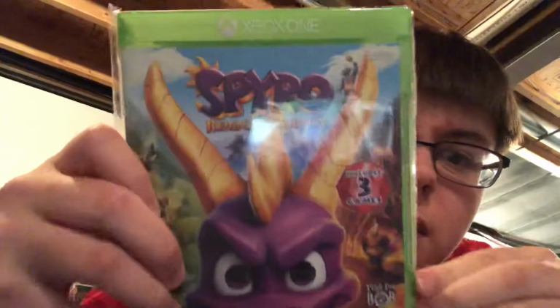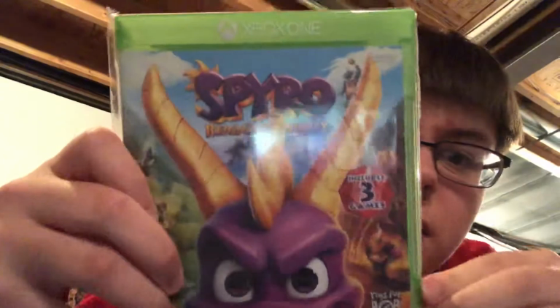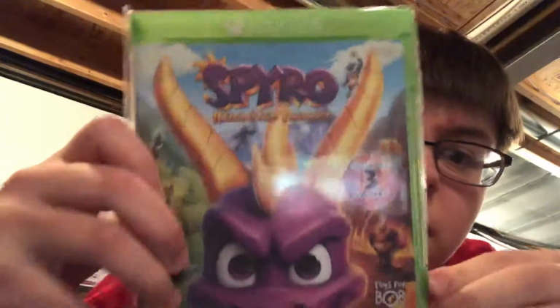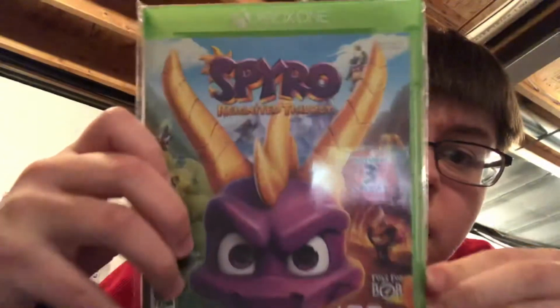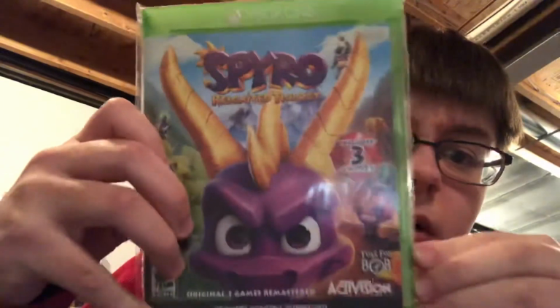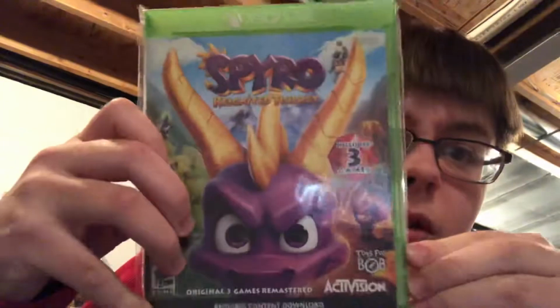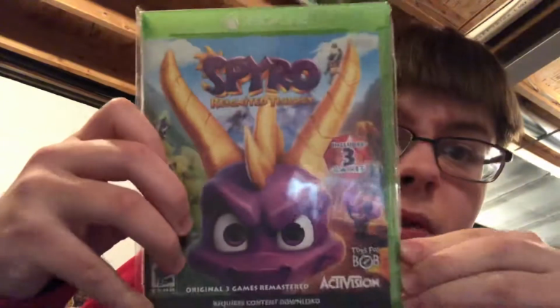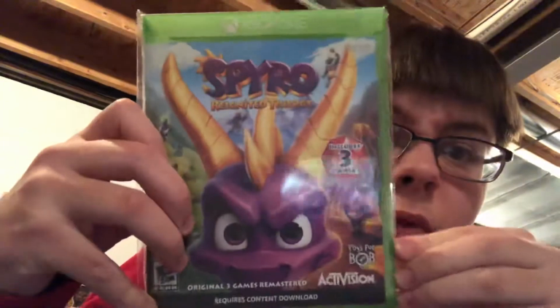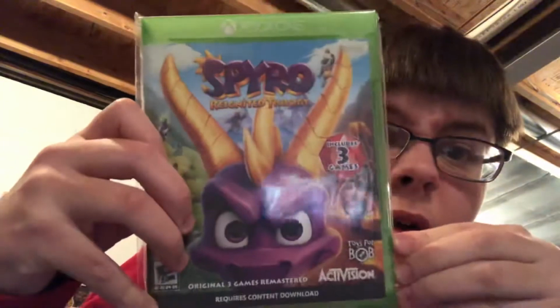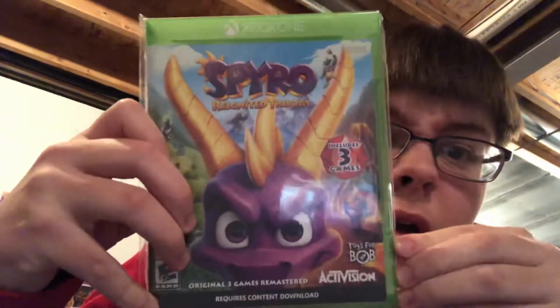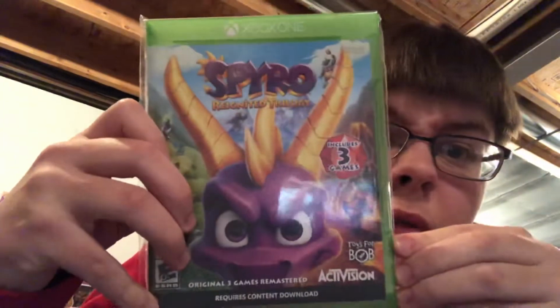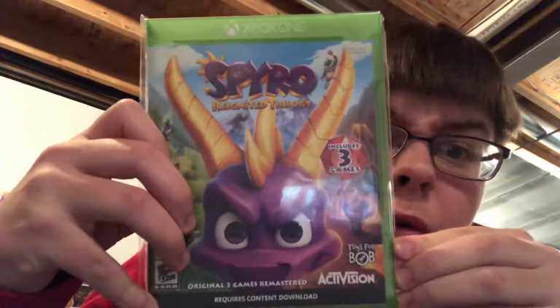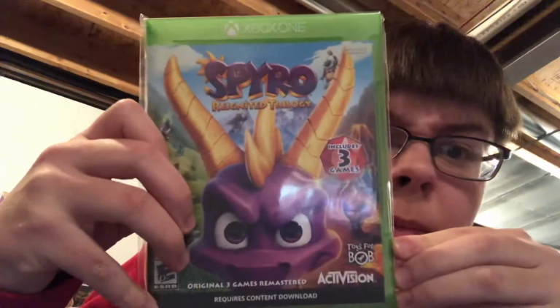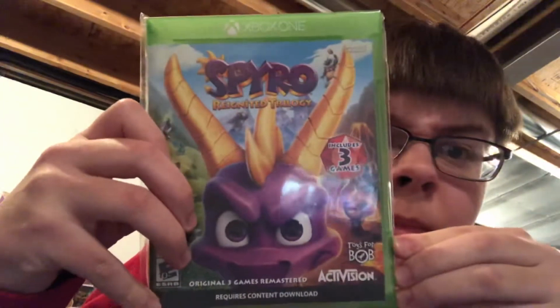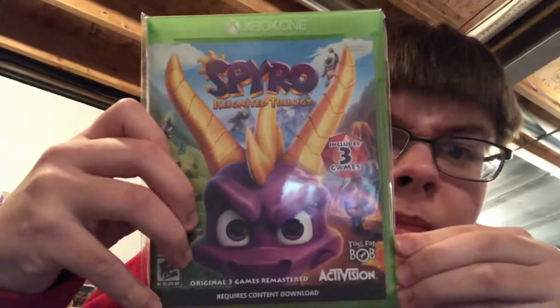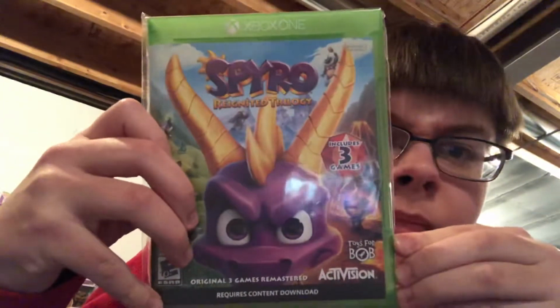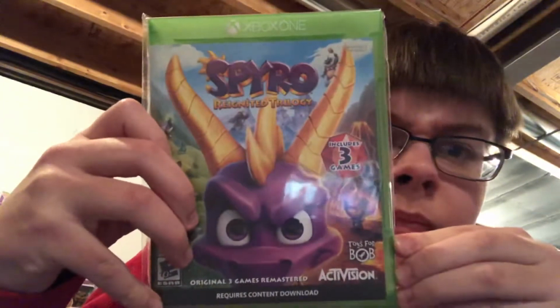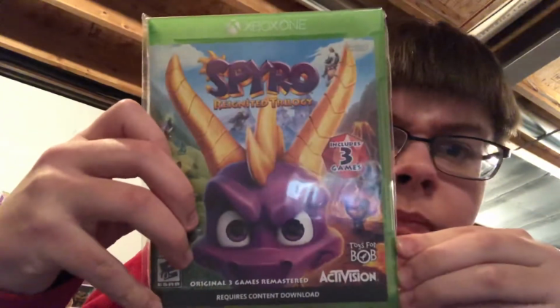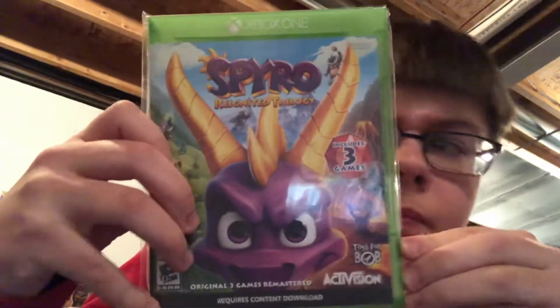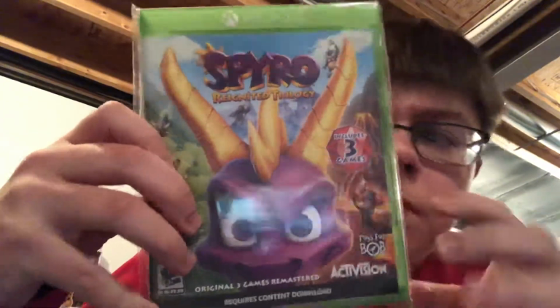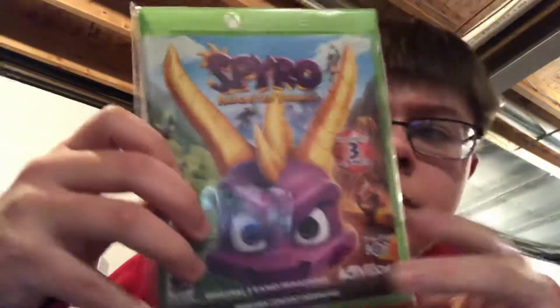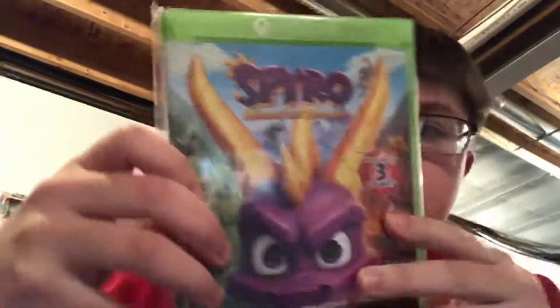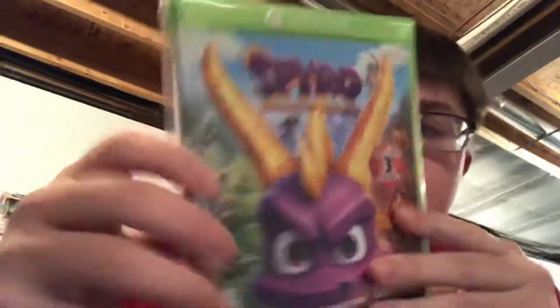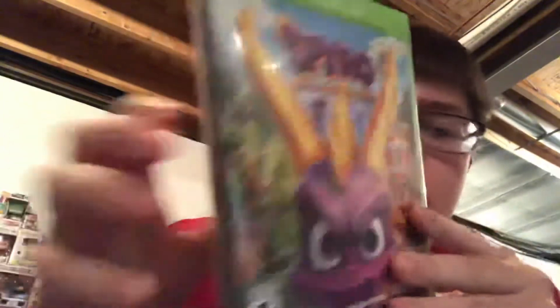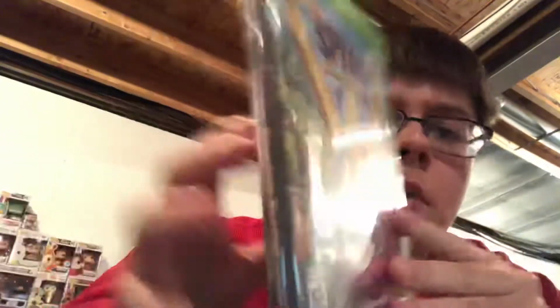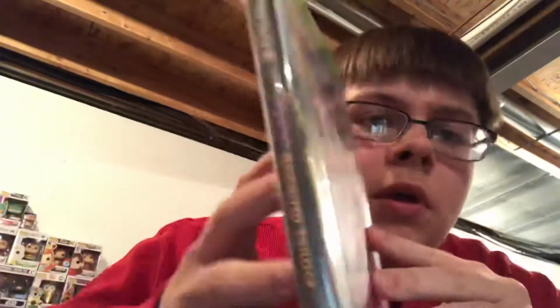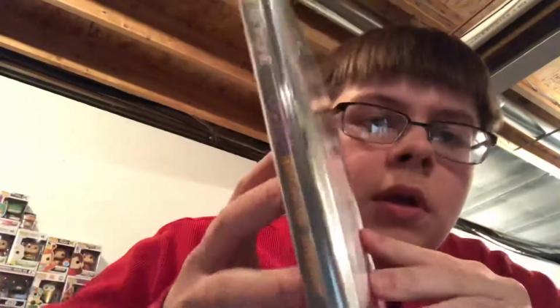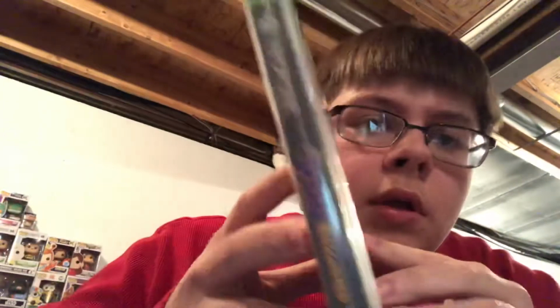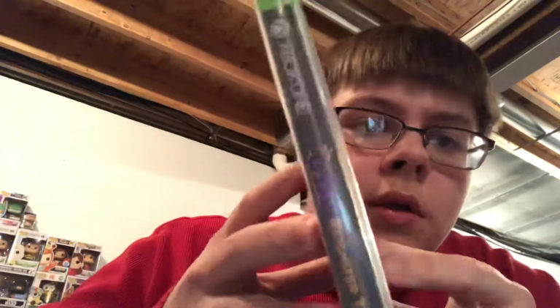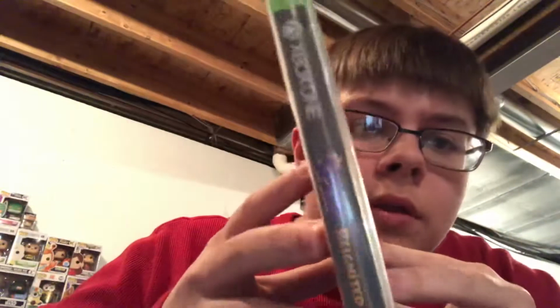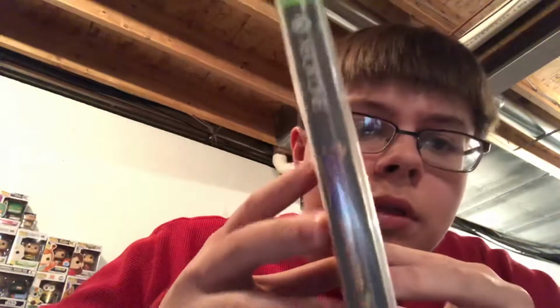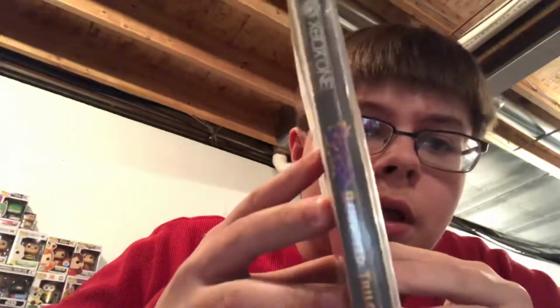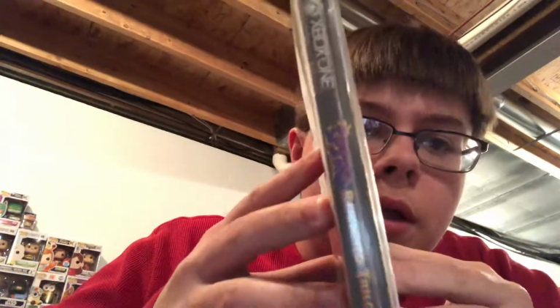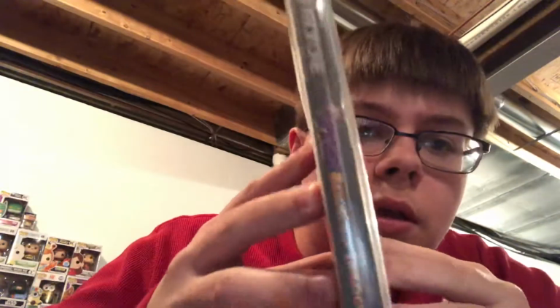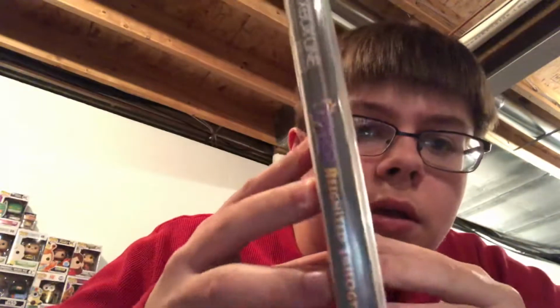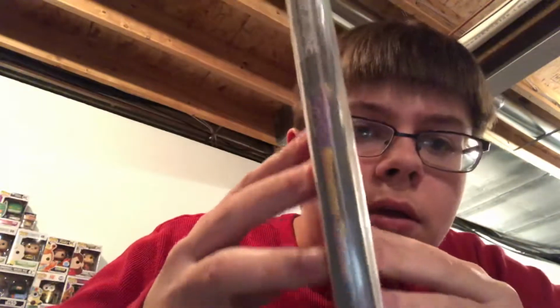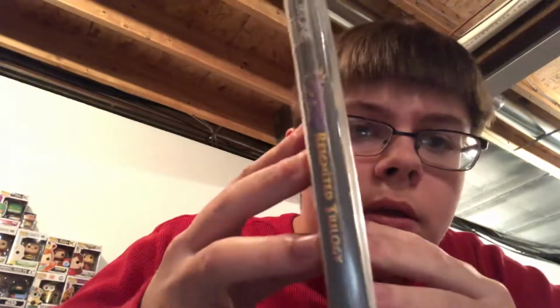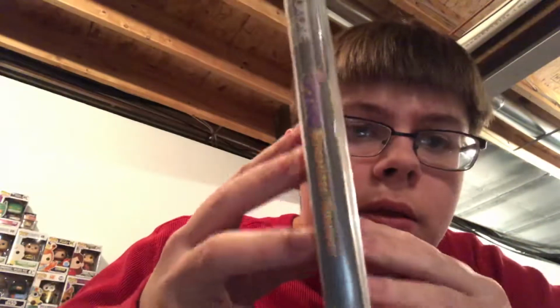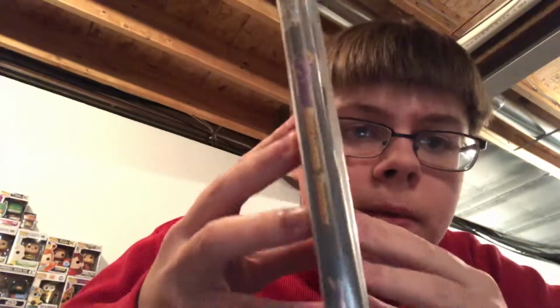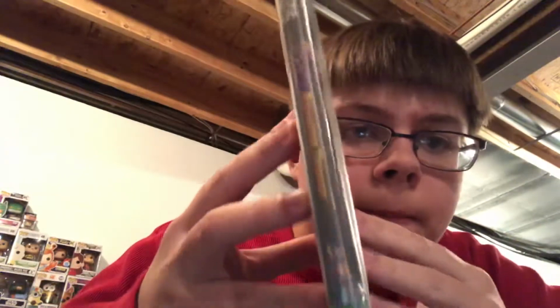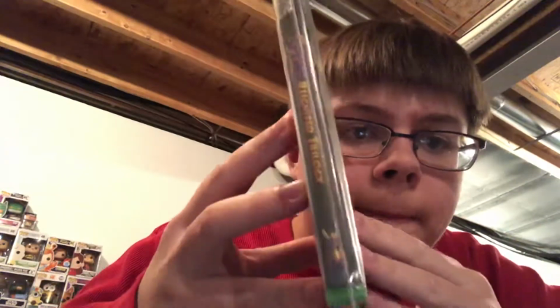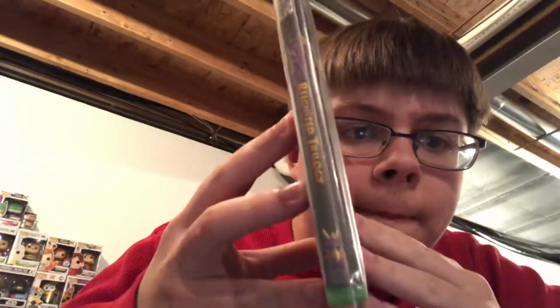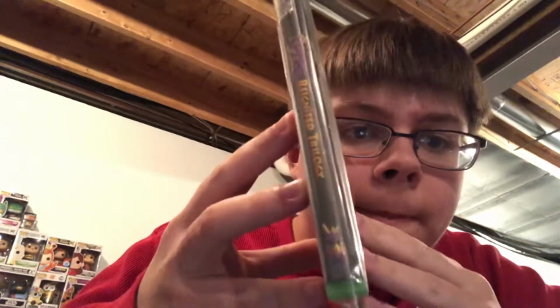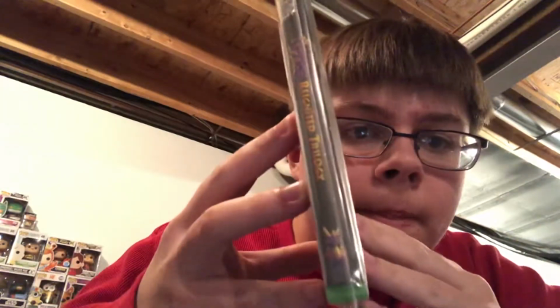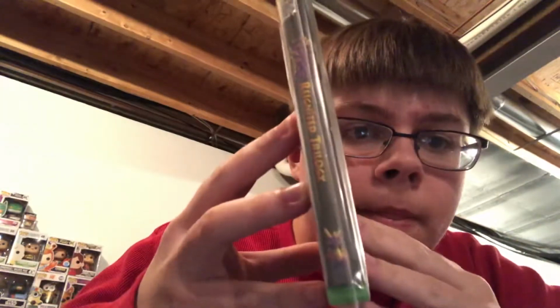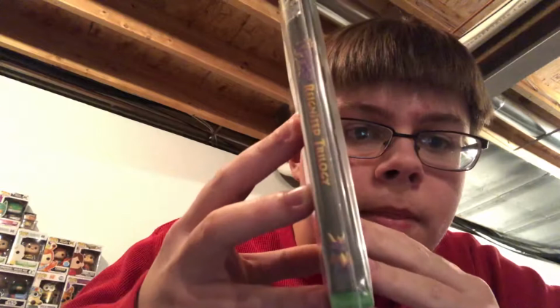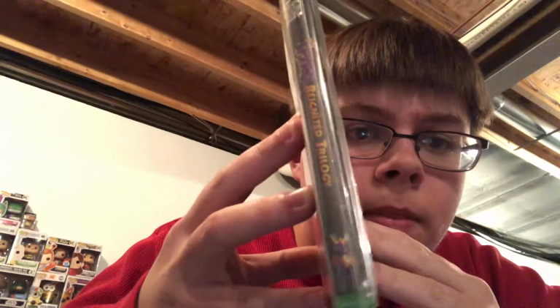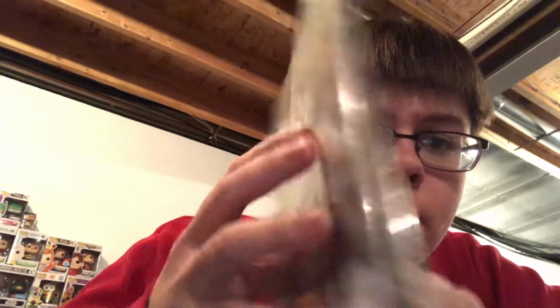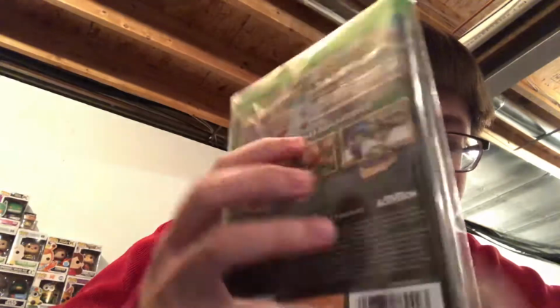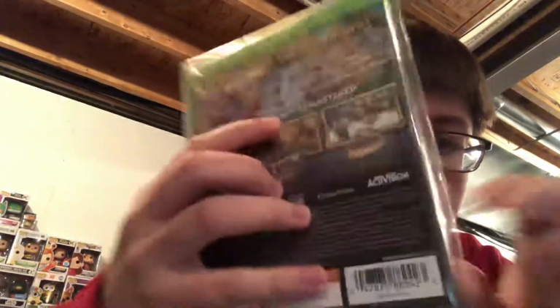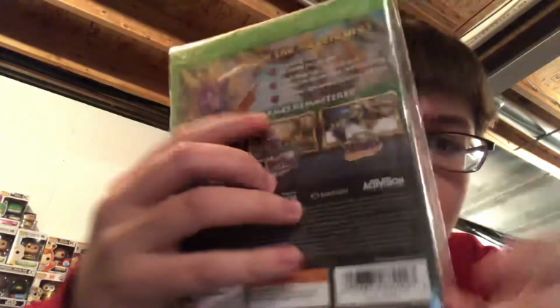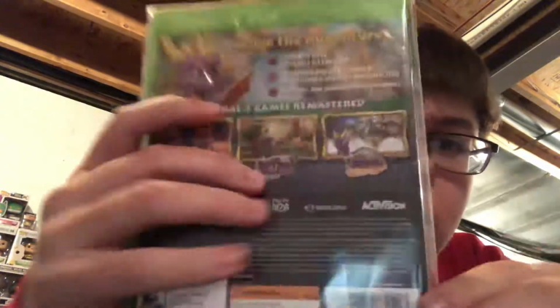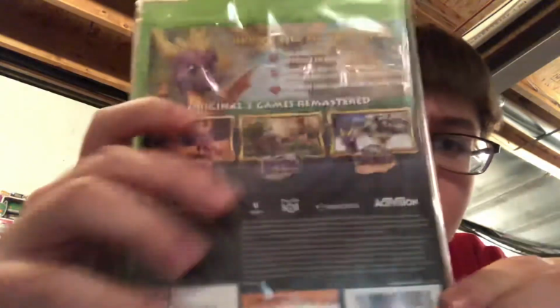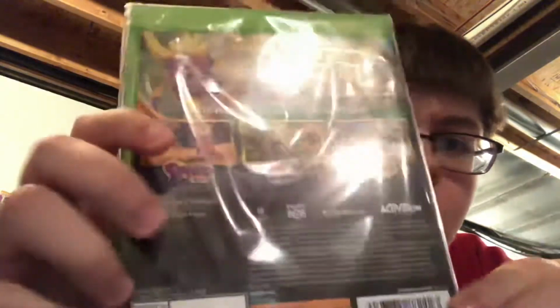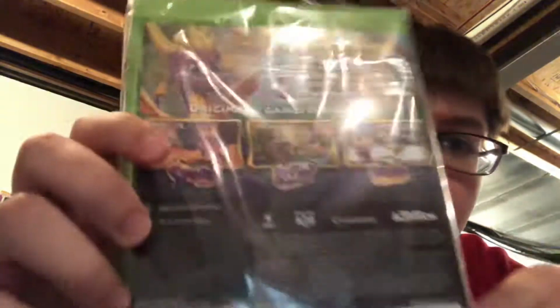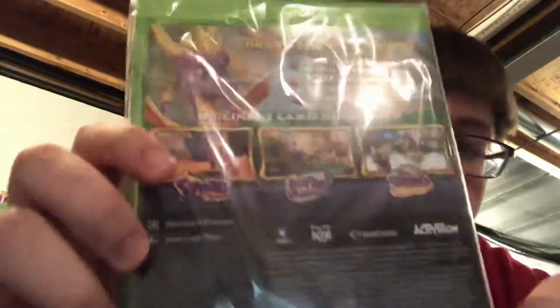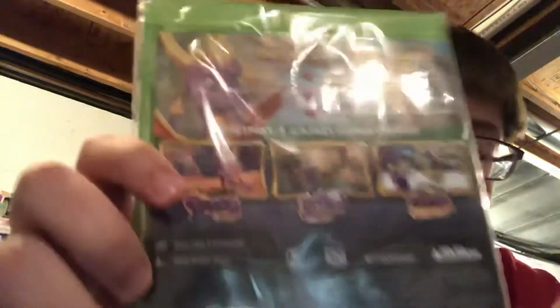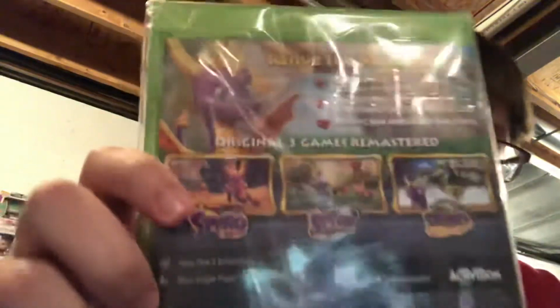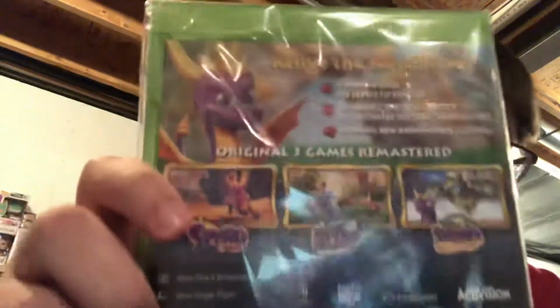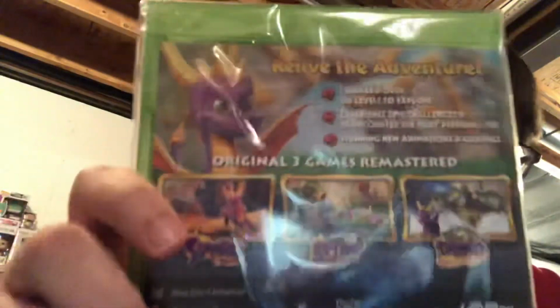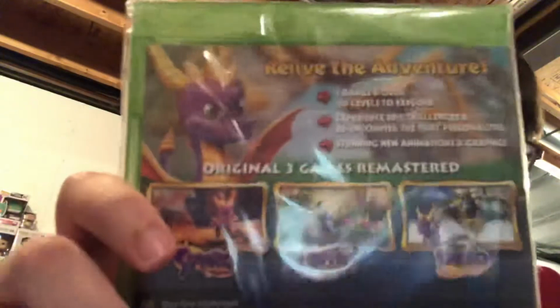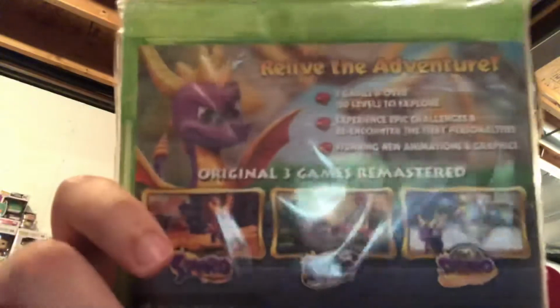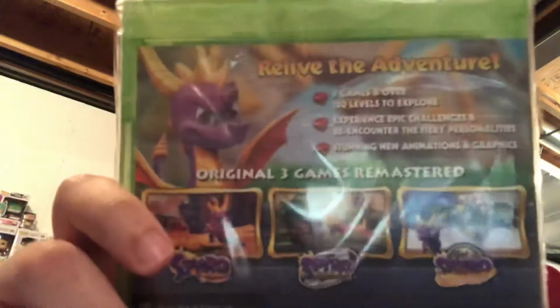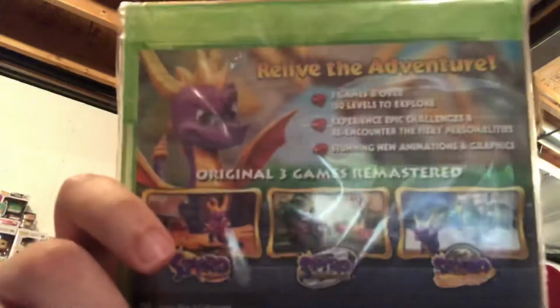There is the front cover. Side. And the back.